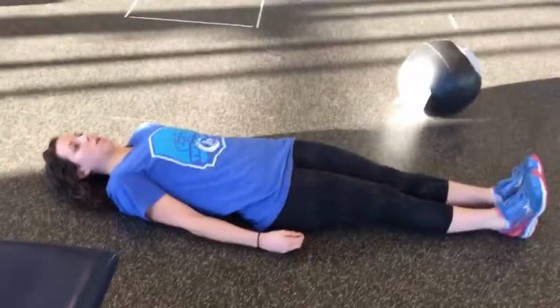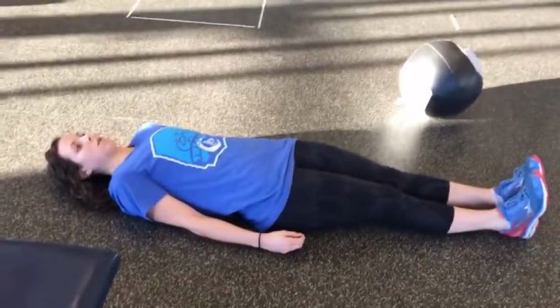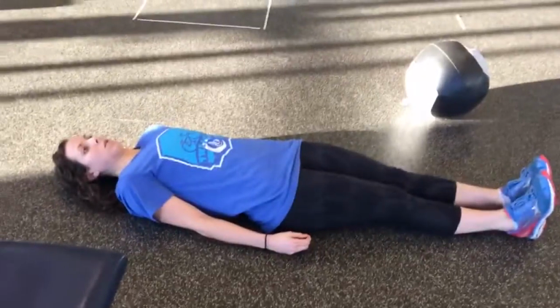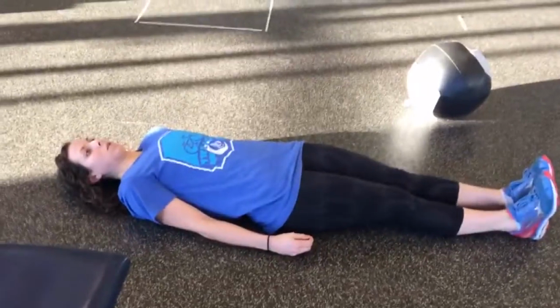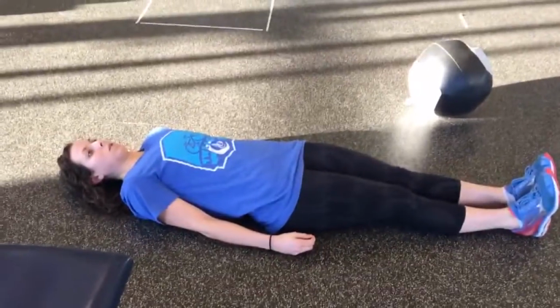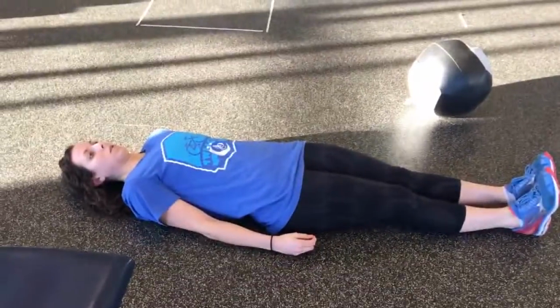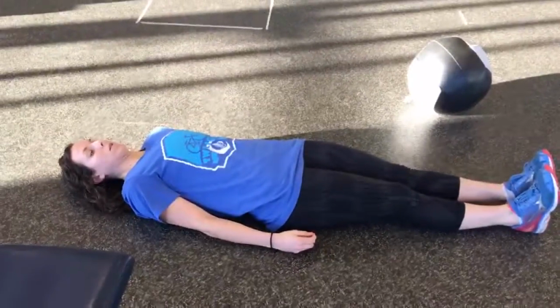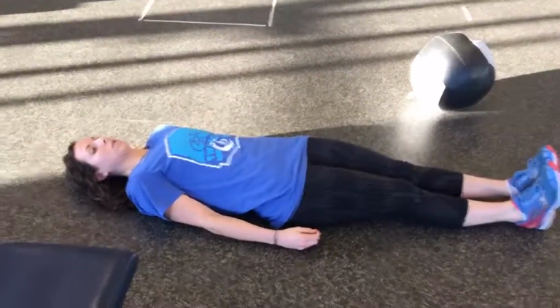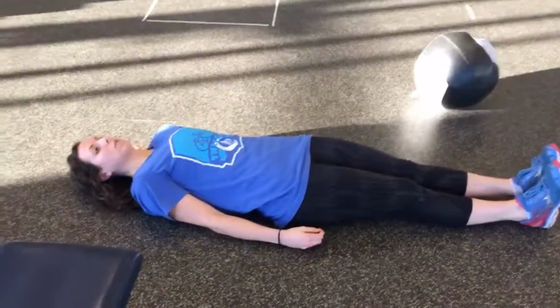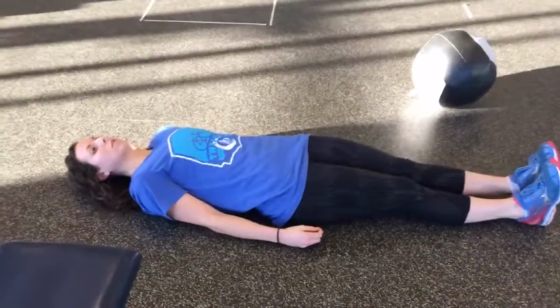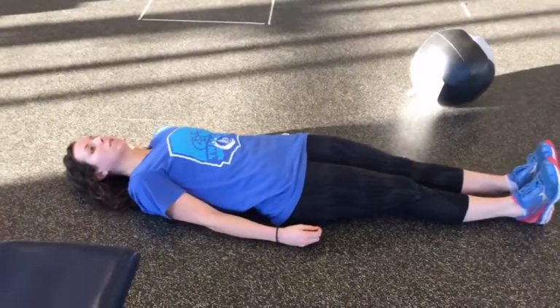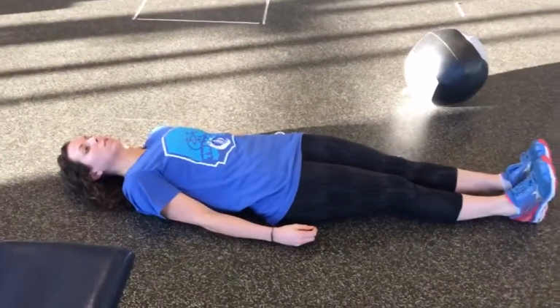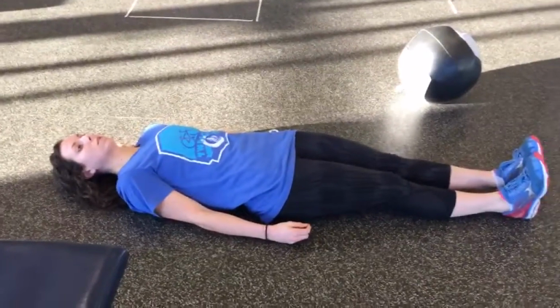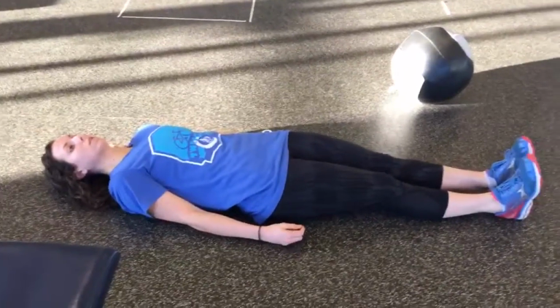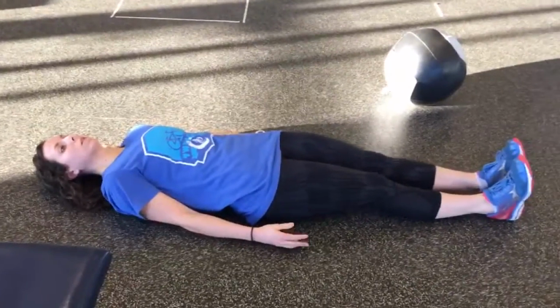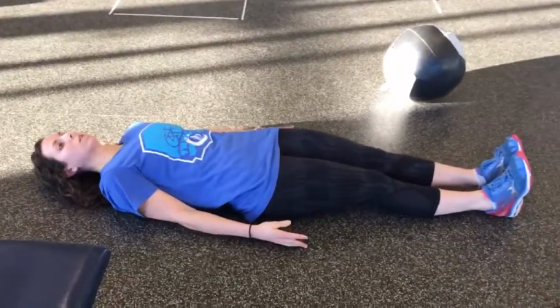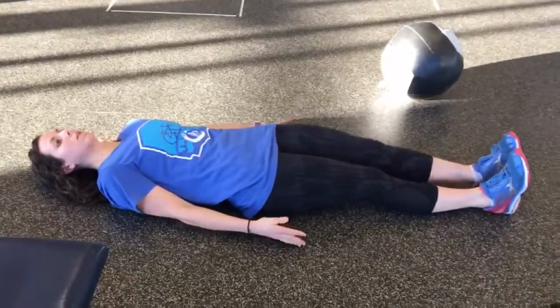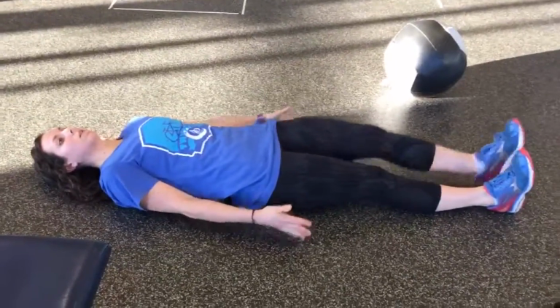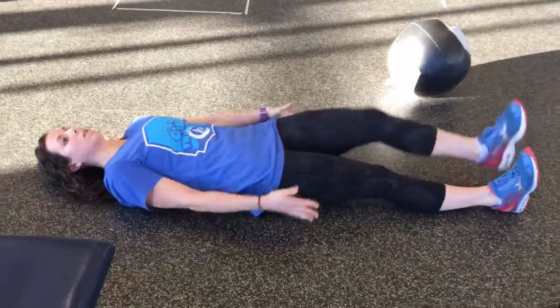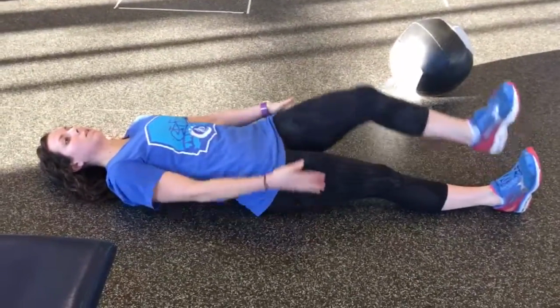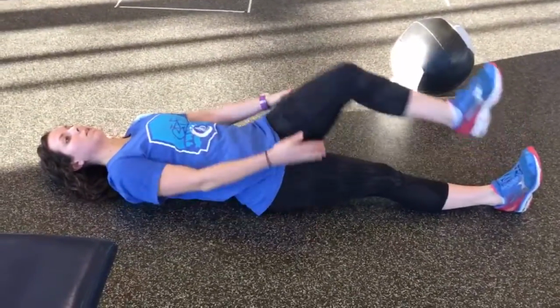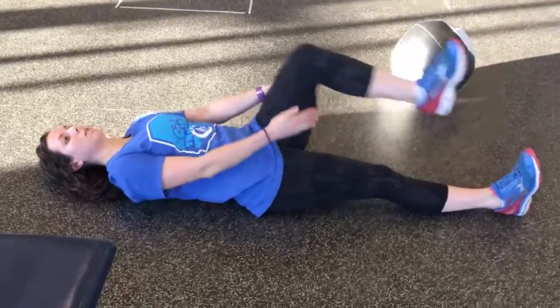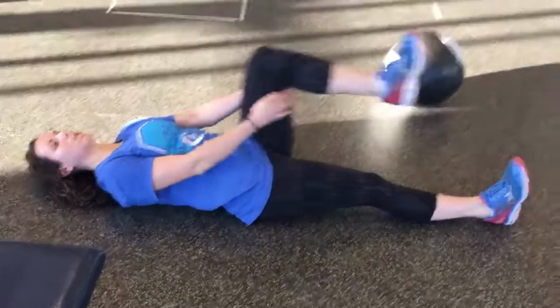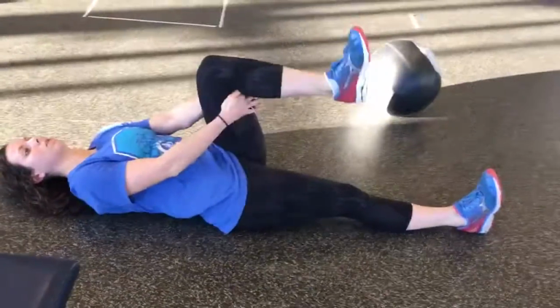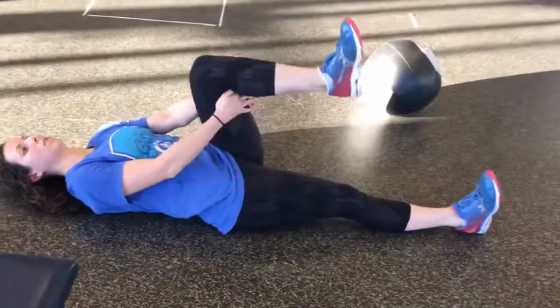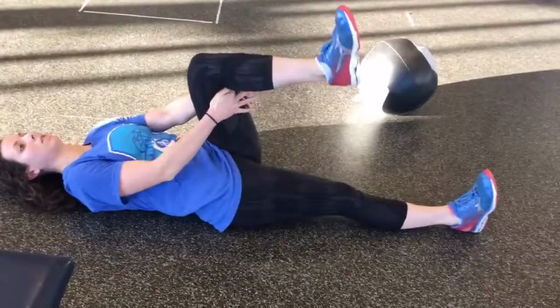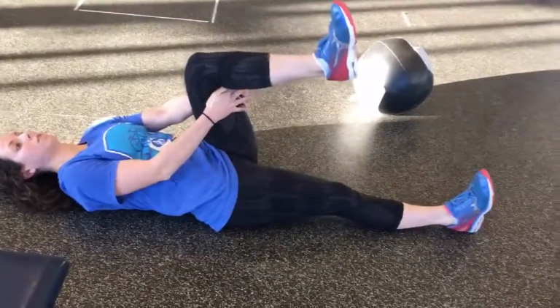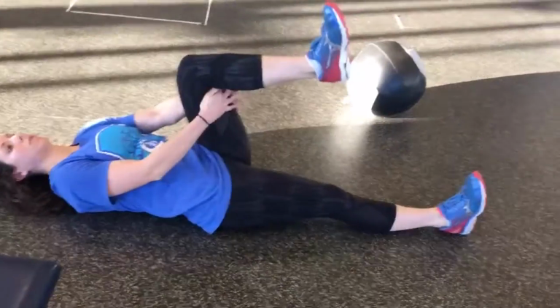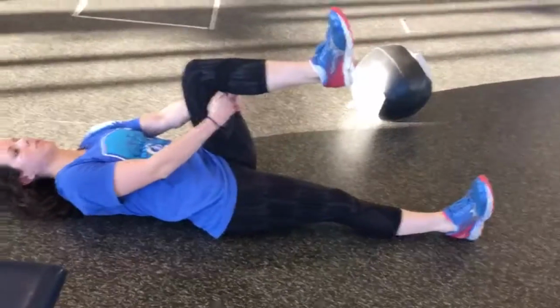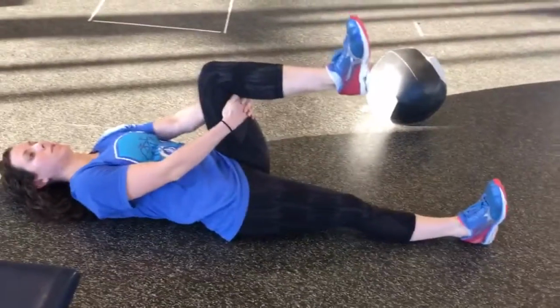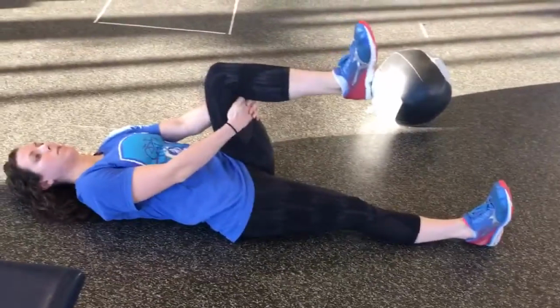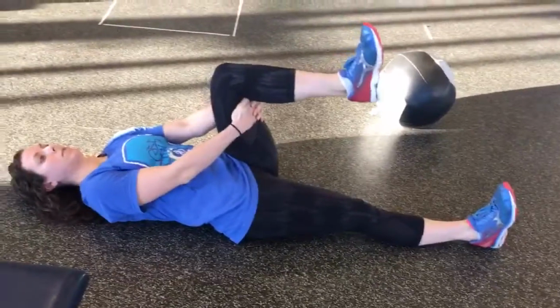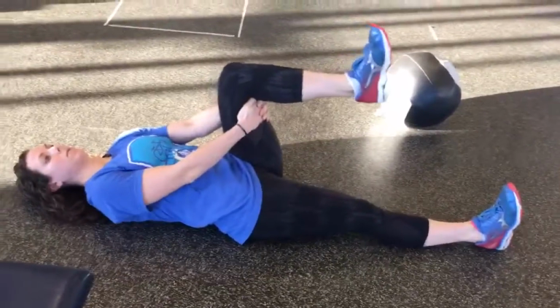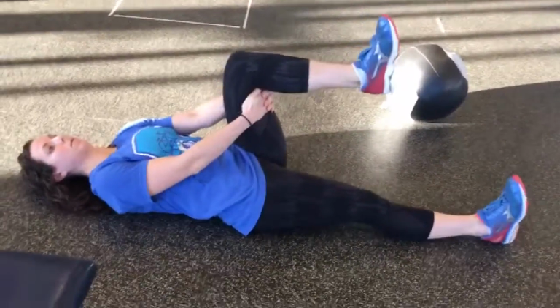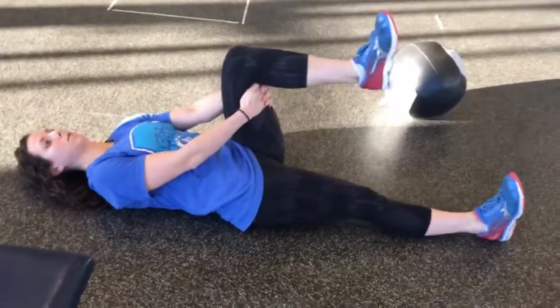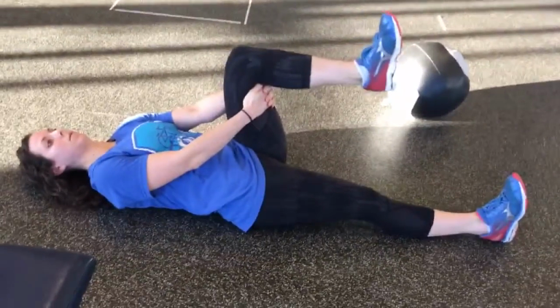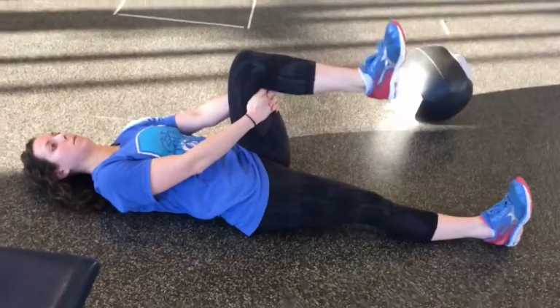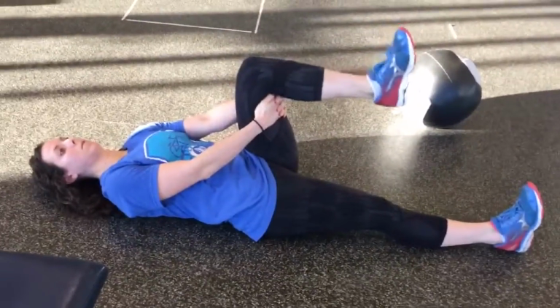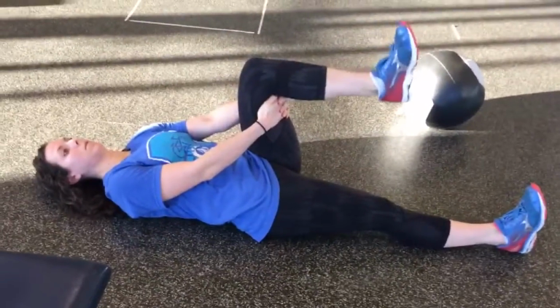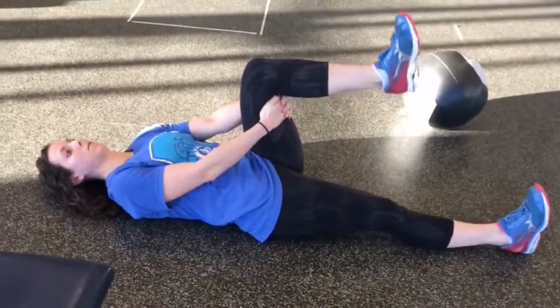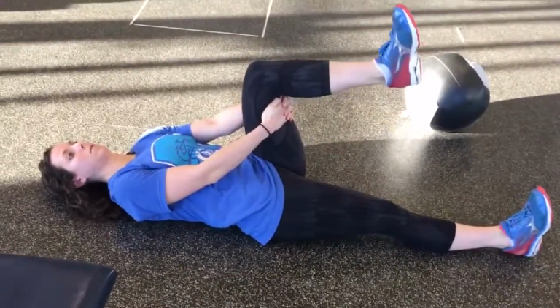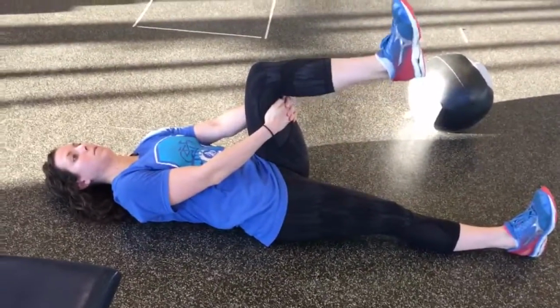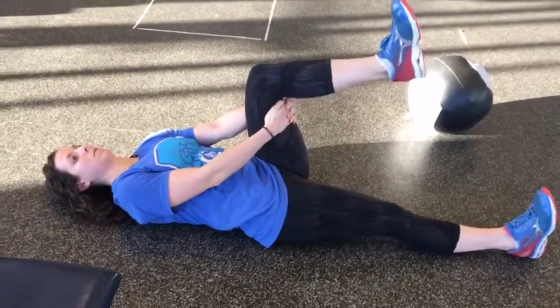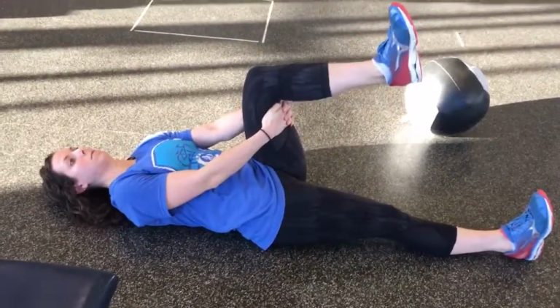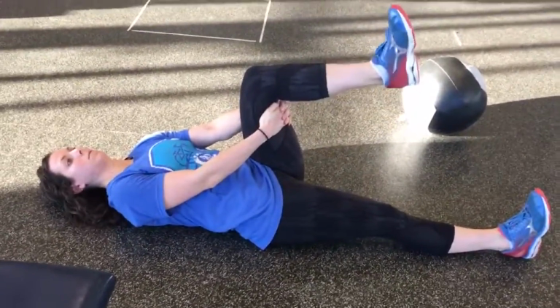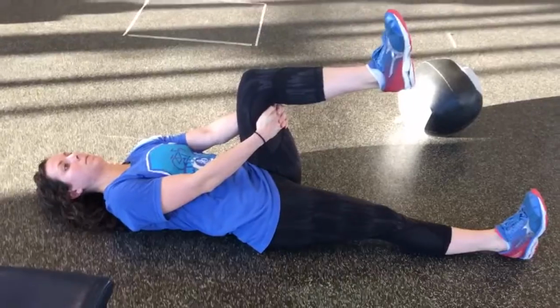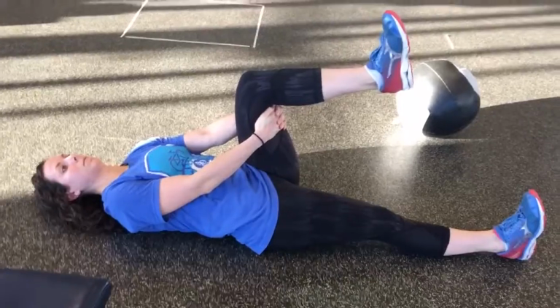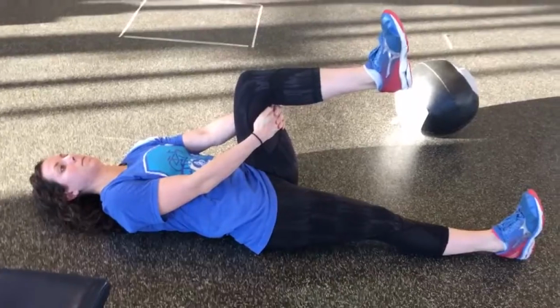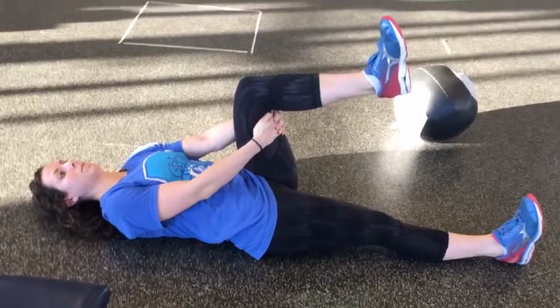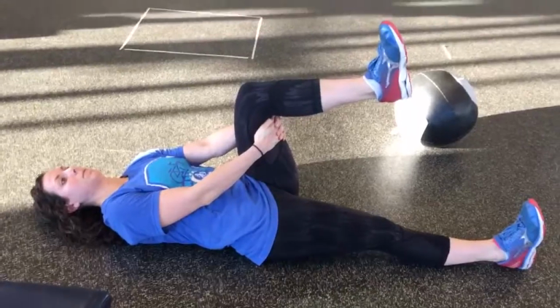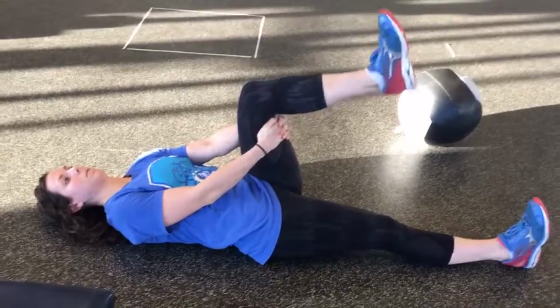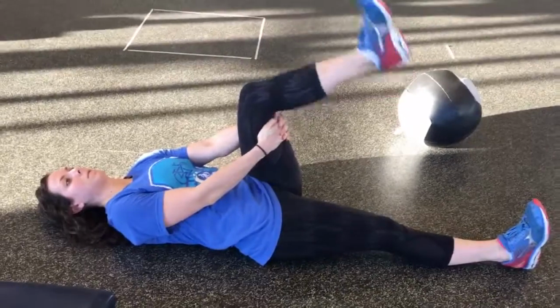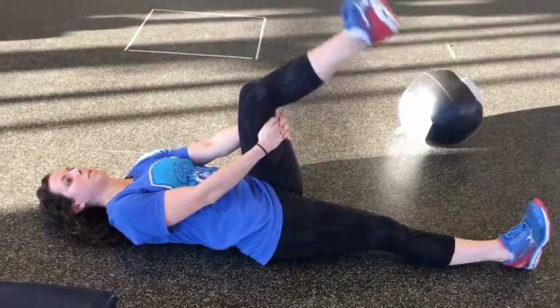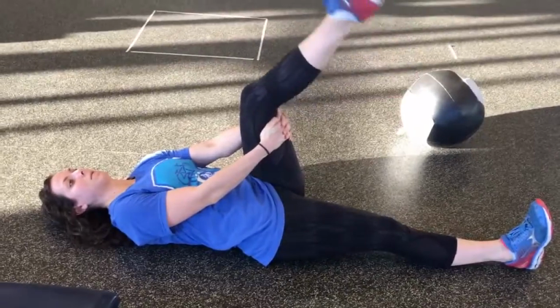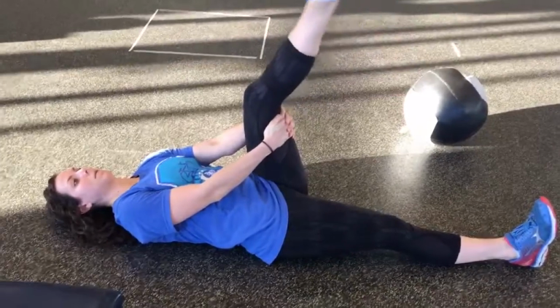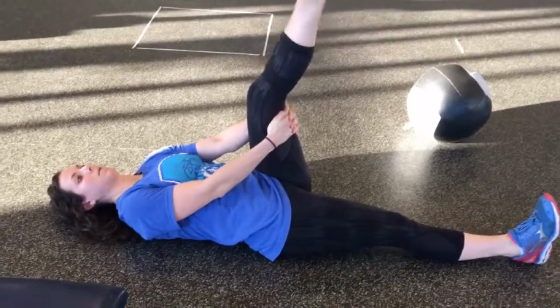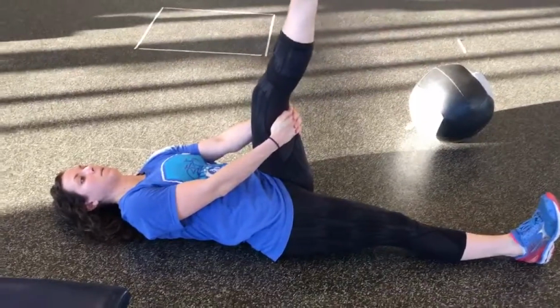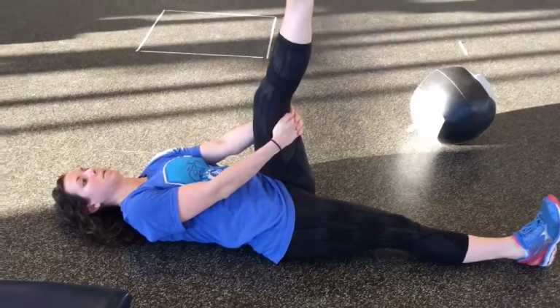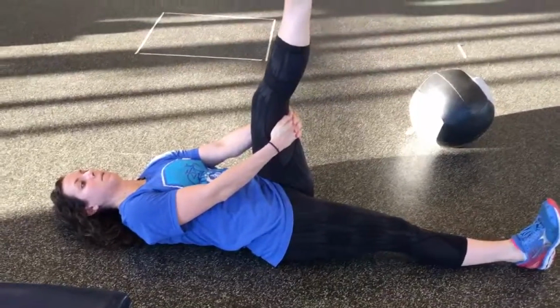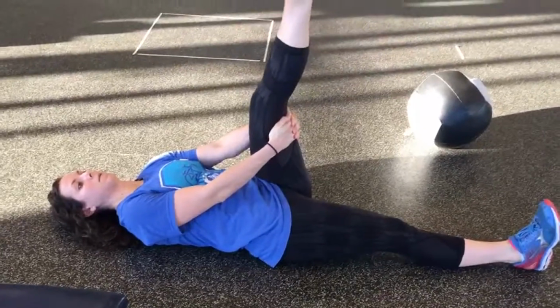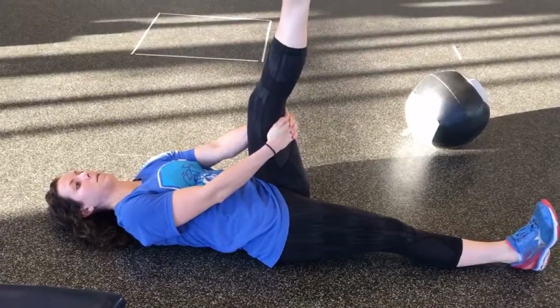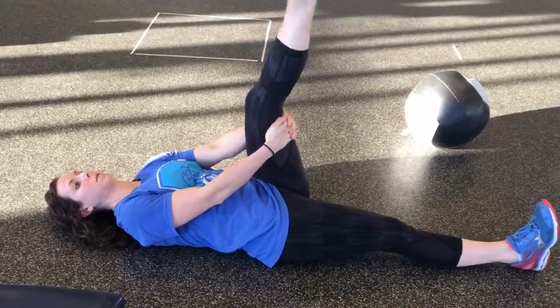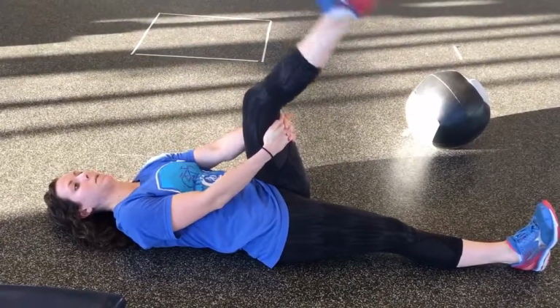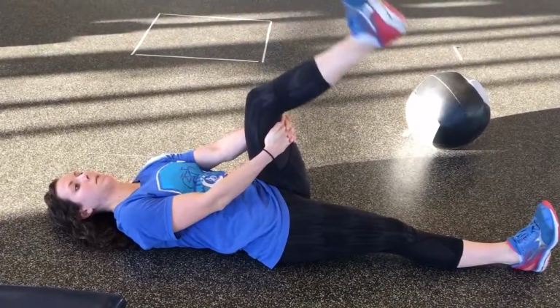This is a hamstring nerve glide. You're going to drive one knee up towards you, grab behind the knee, and then extend your leg up.